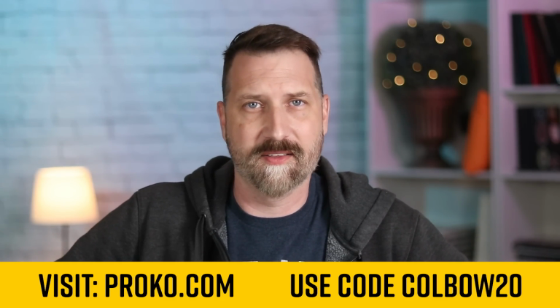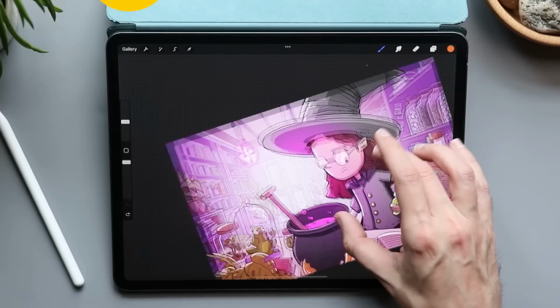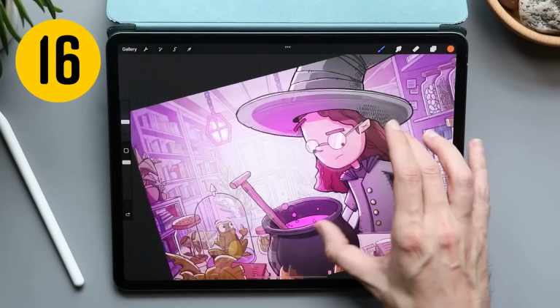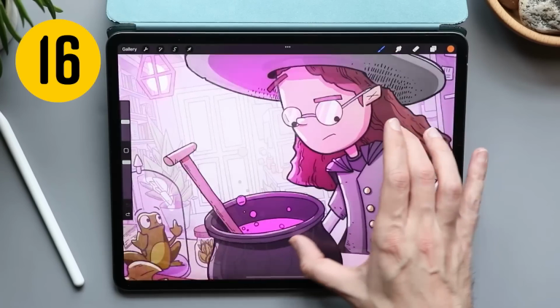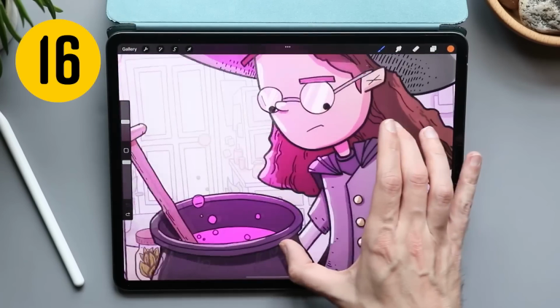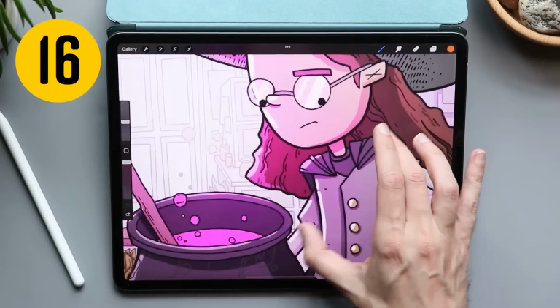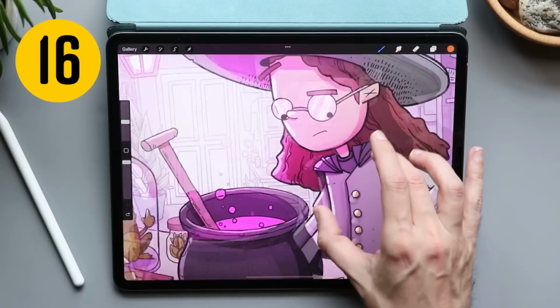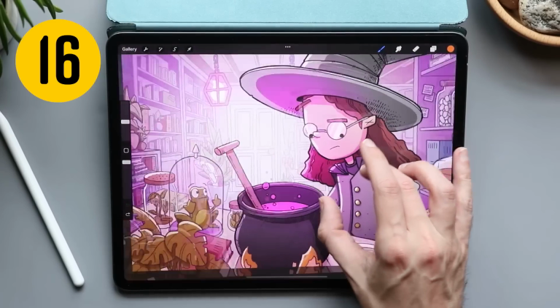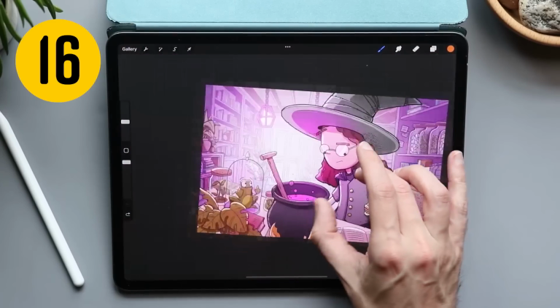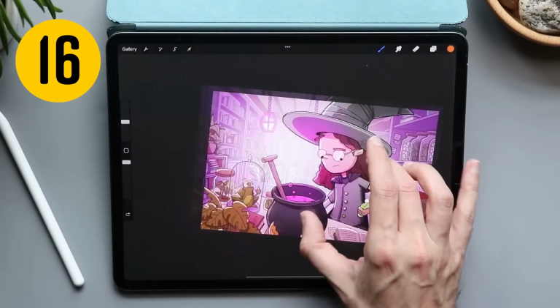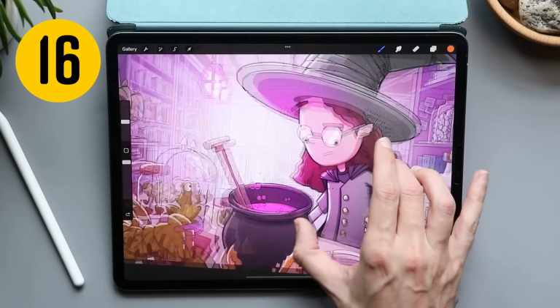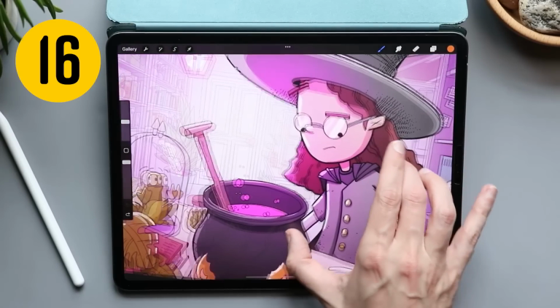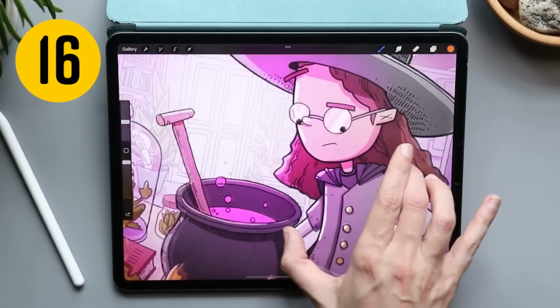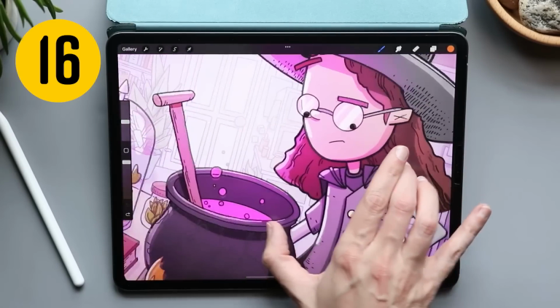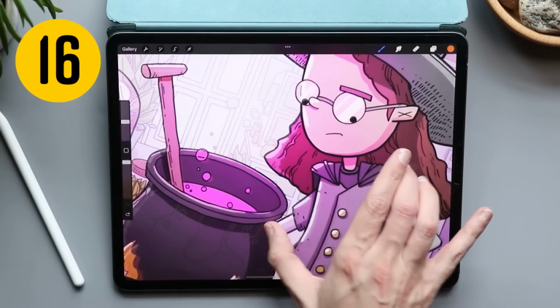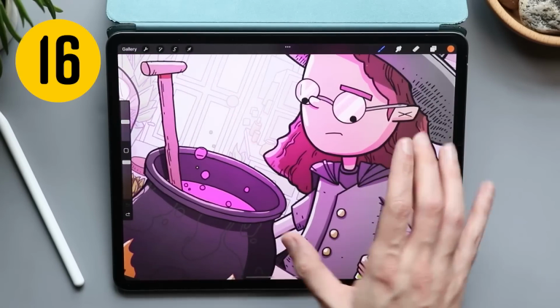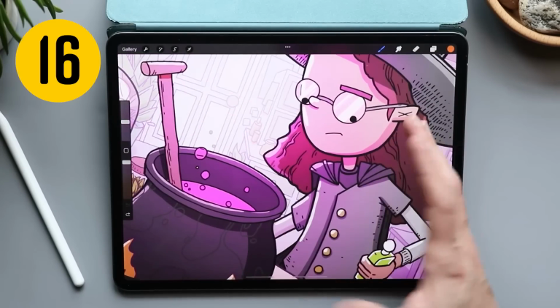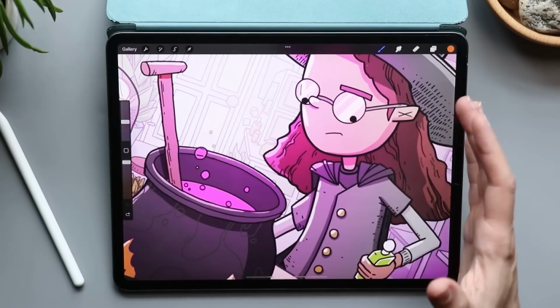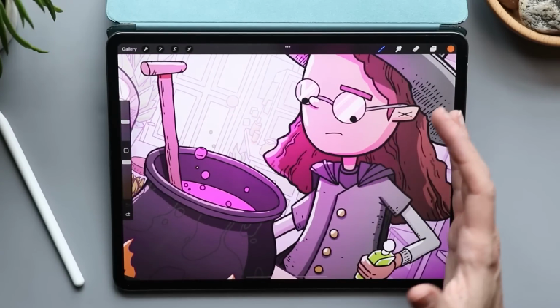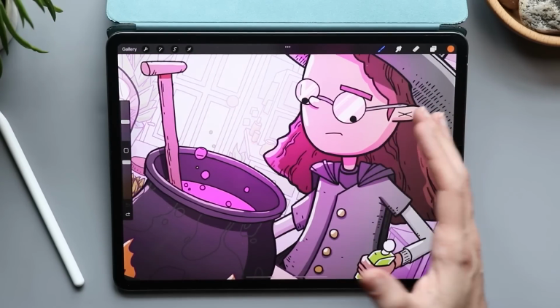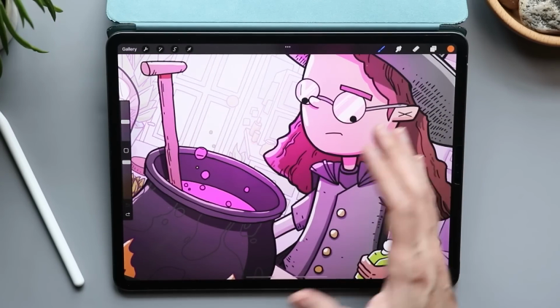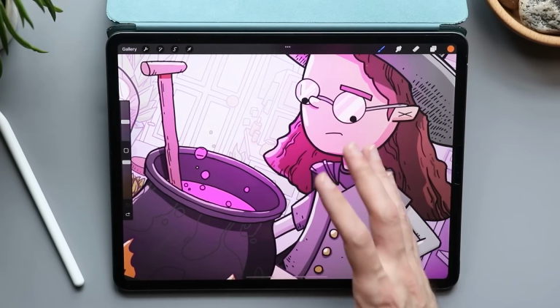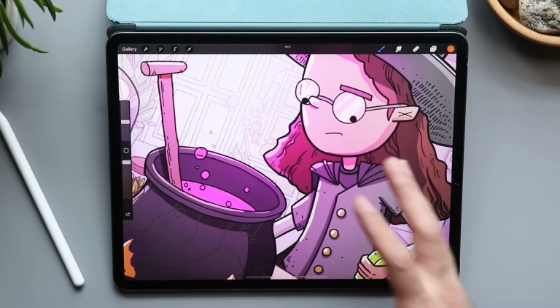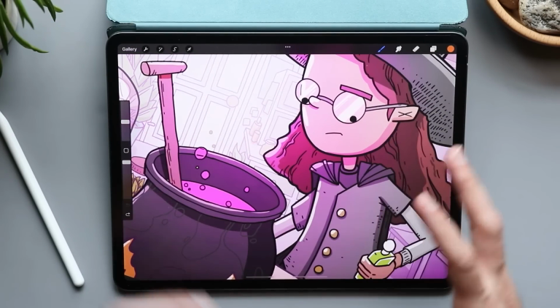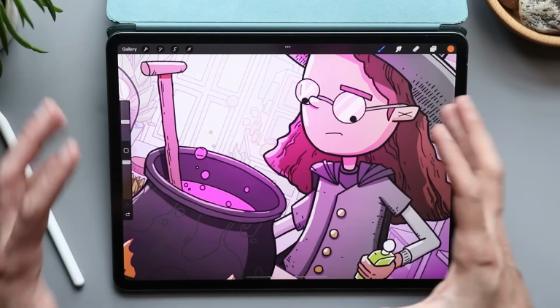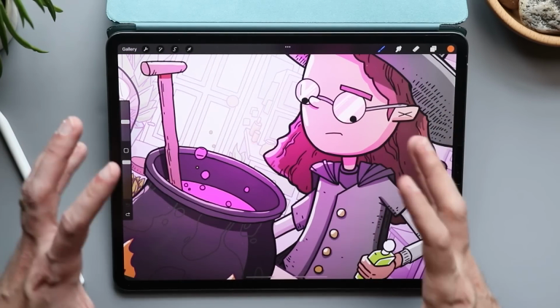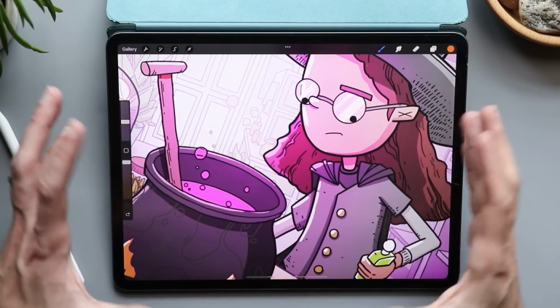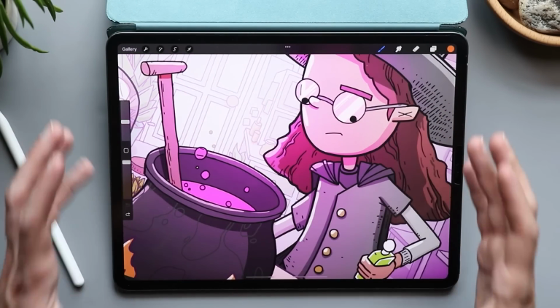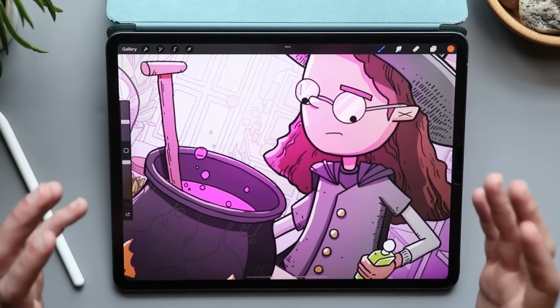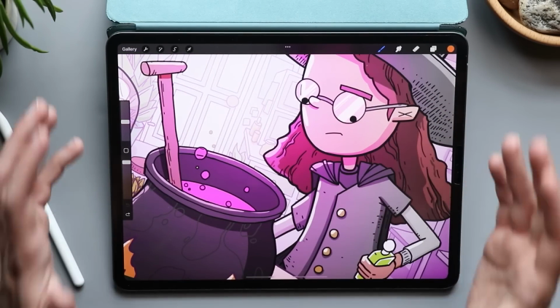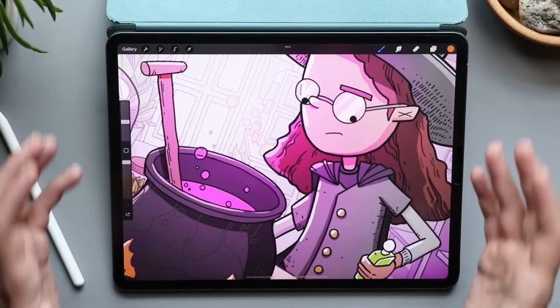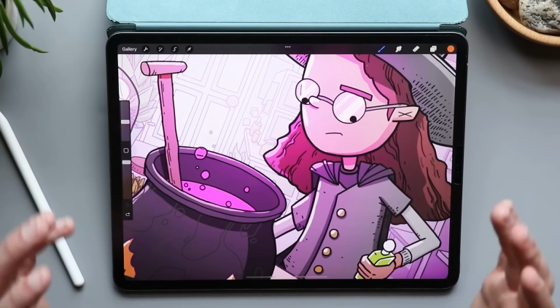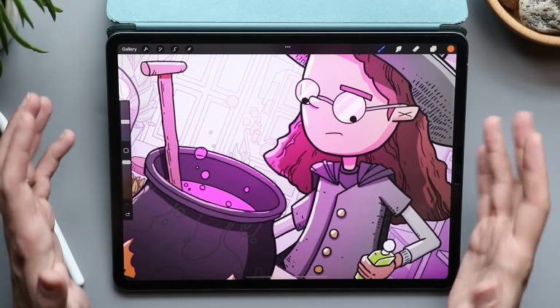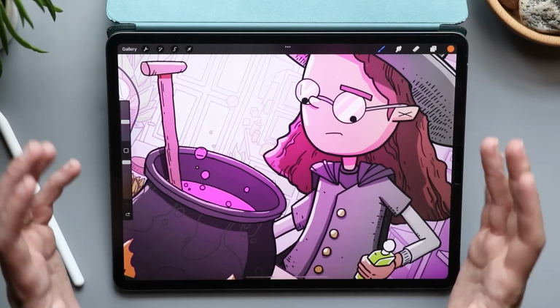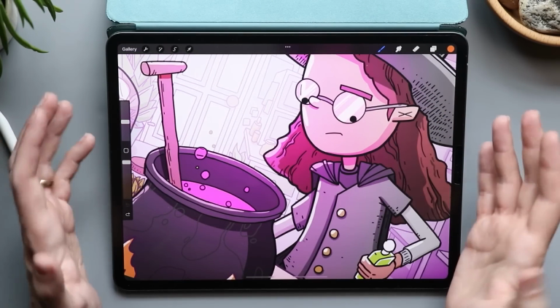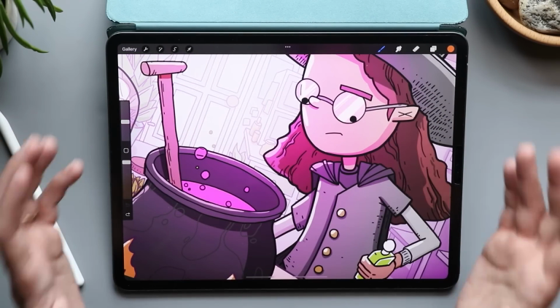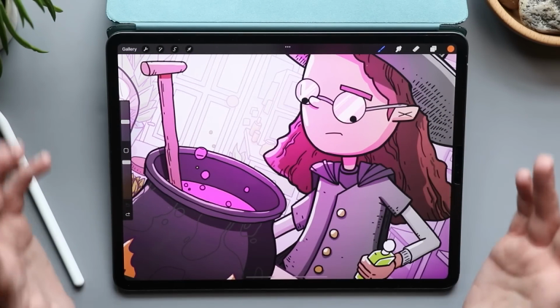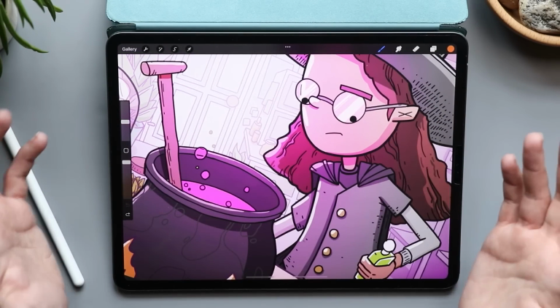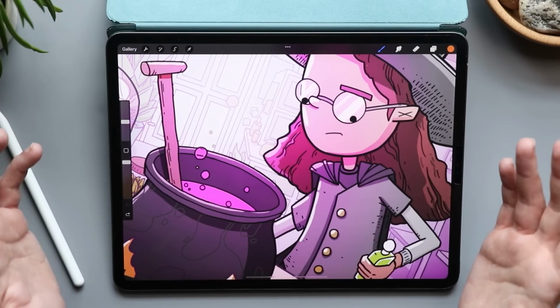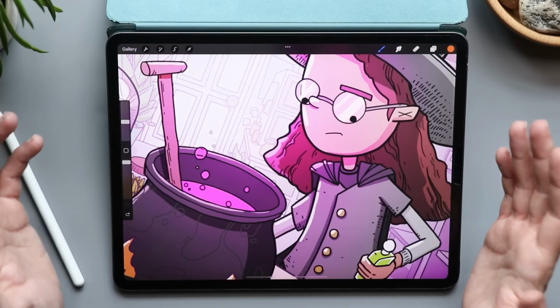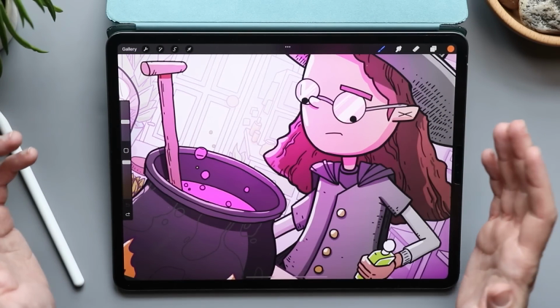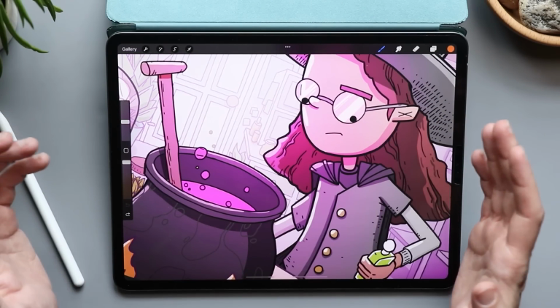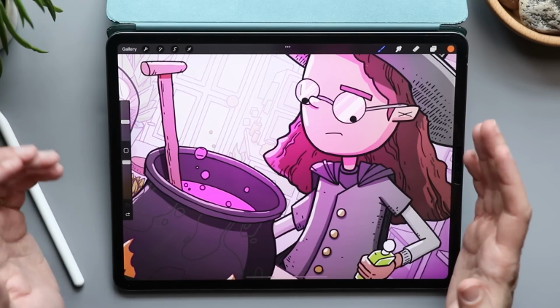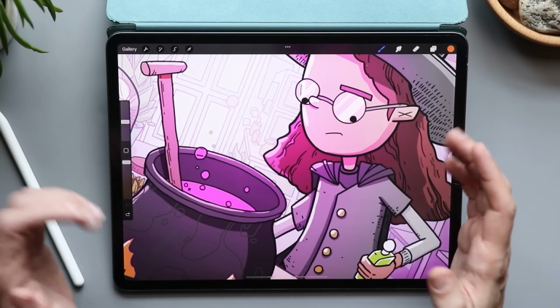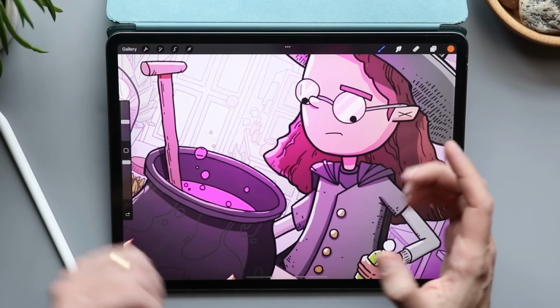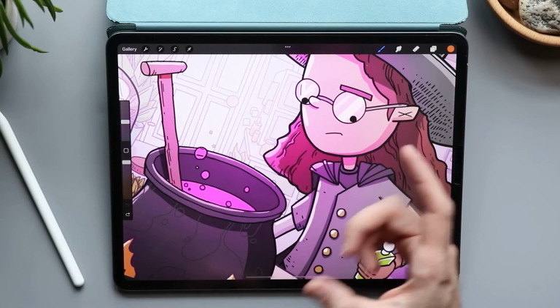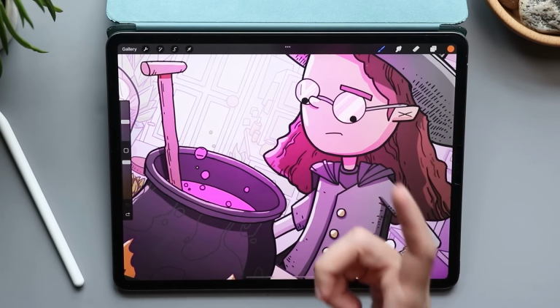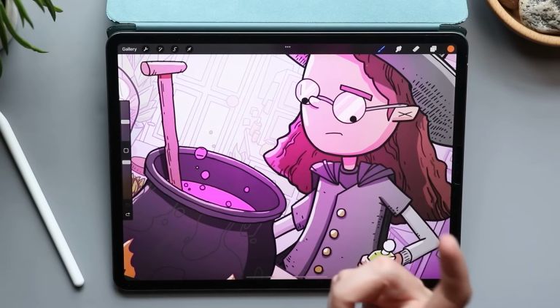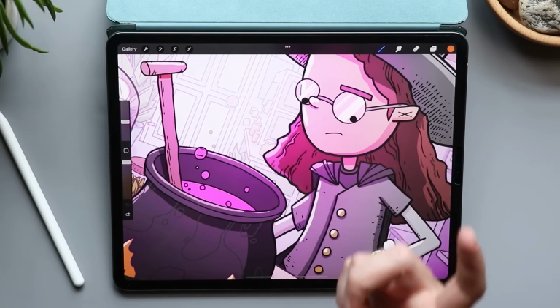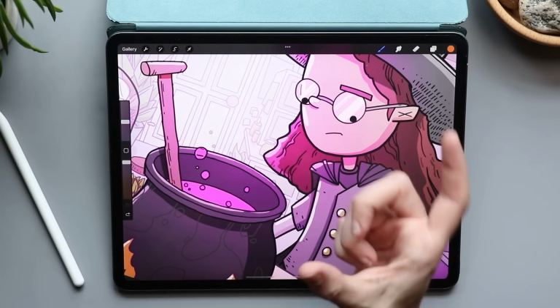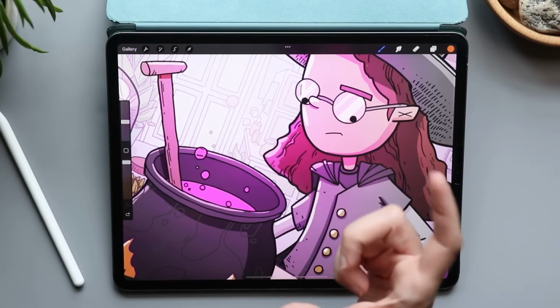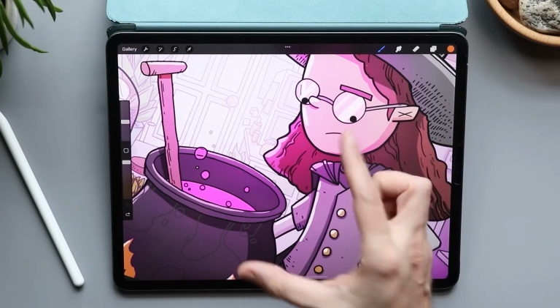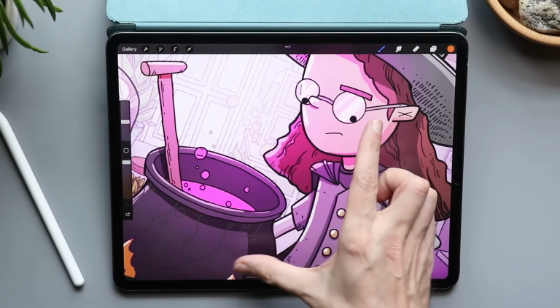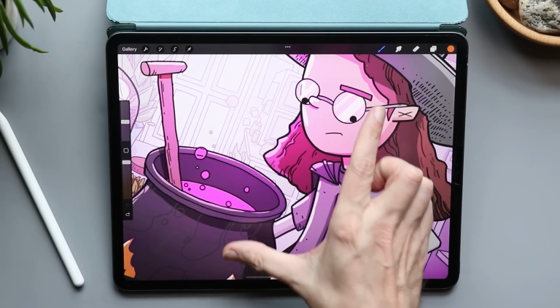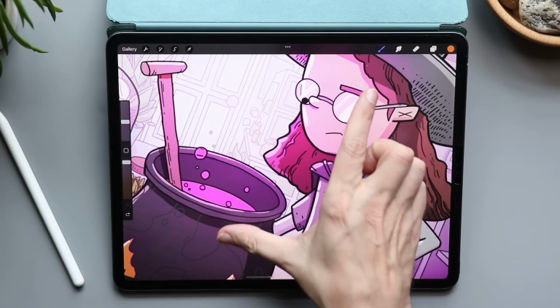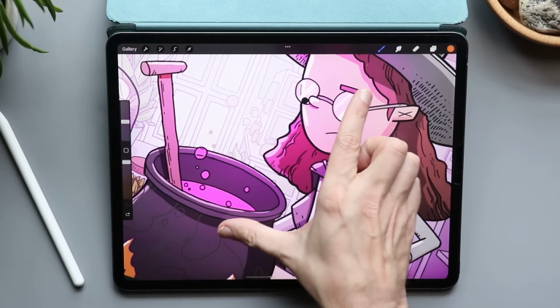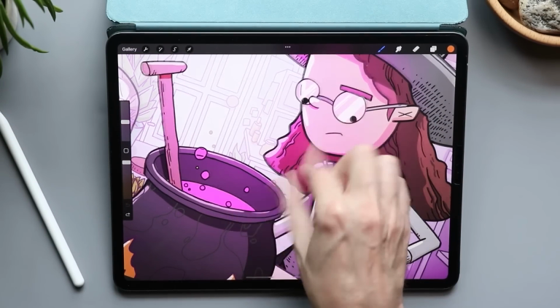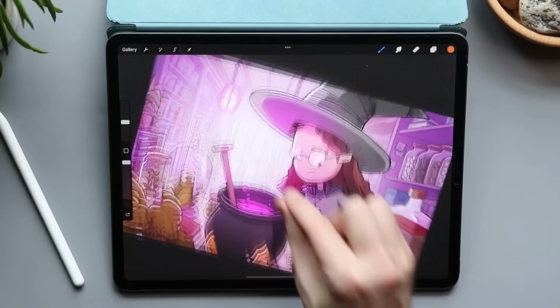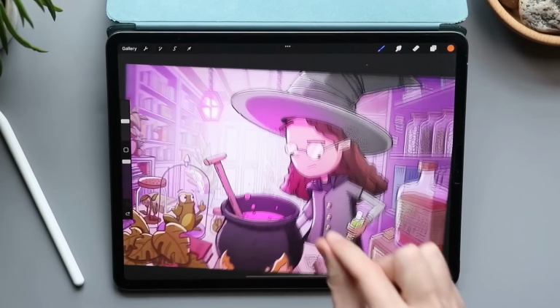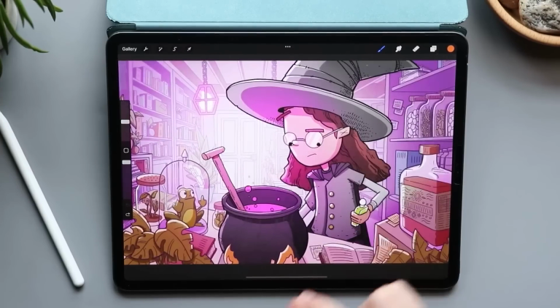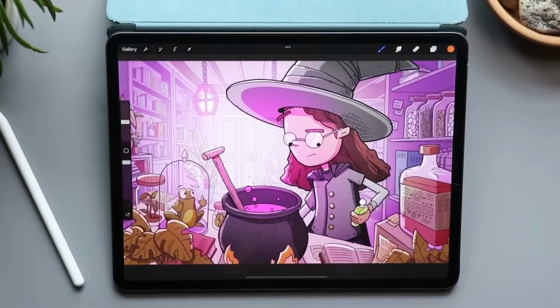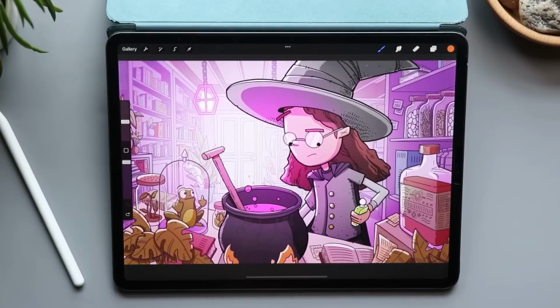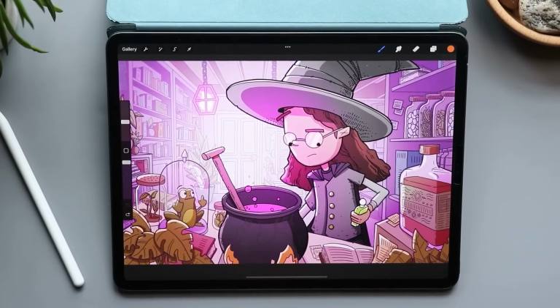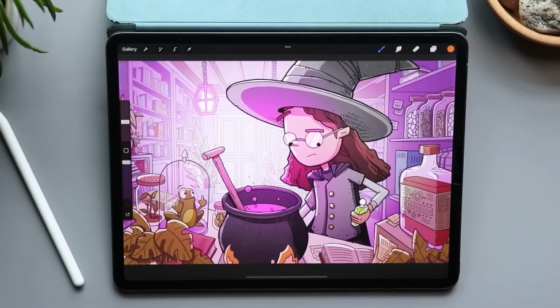If you've been moving in and out, rotating, and just want the canvas to snap back to its original size, take two fingers and pinch in quickly.